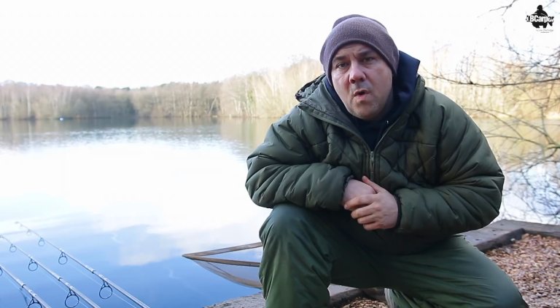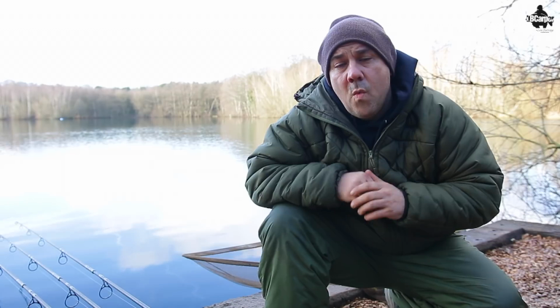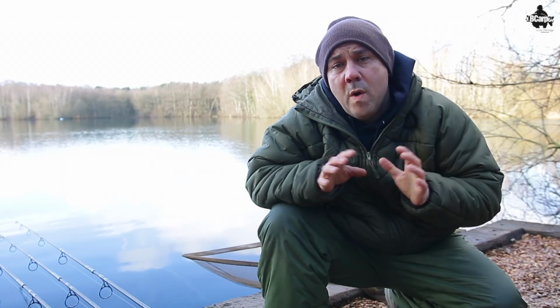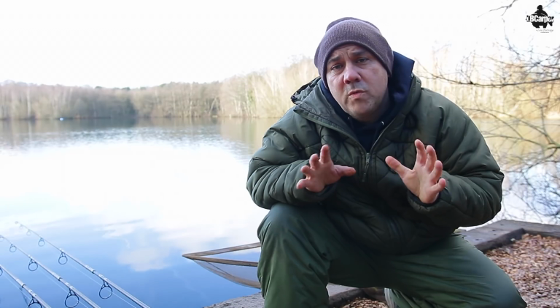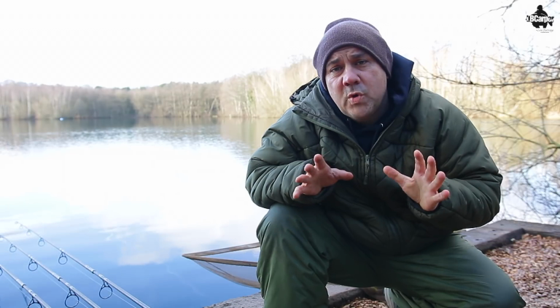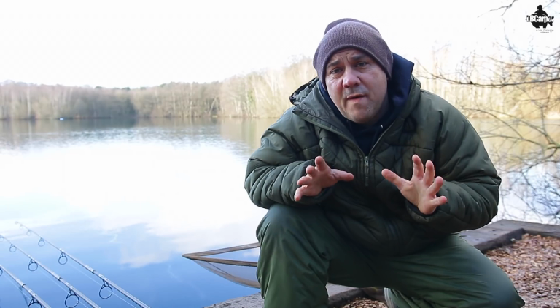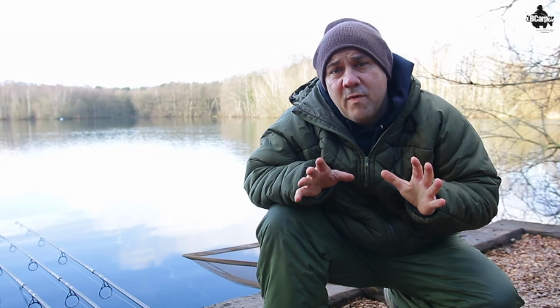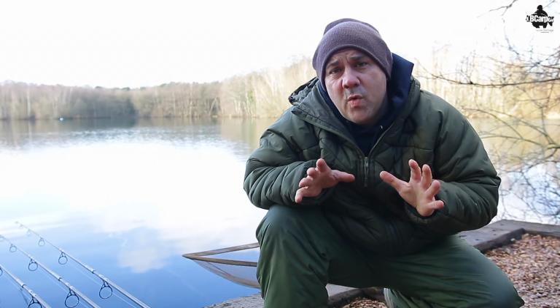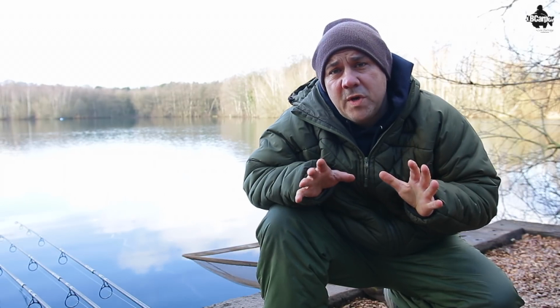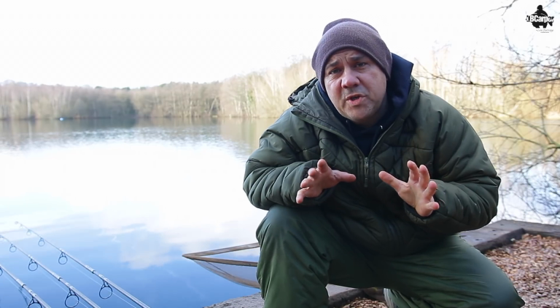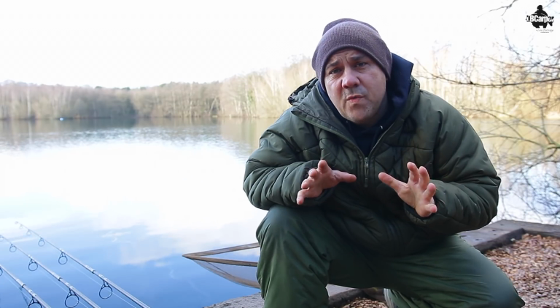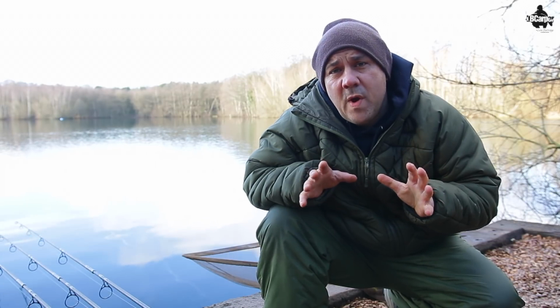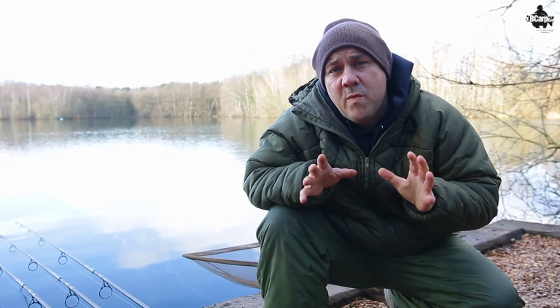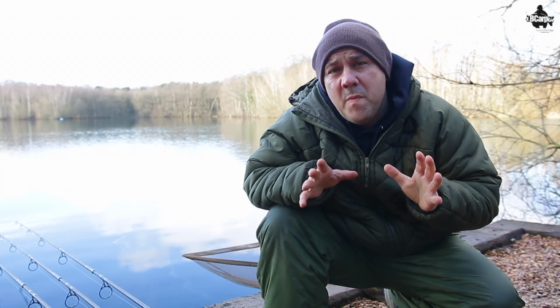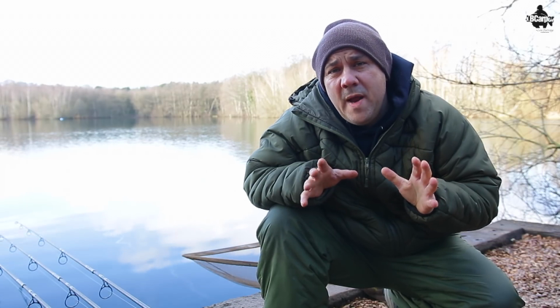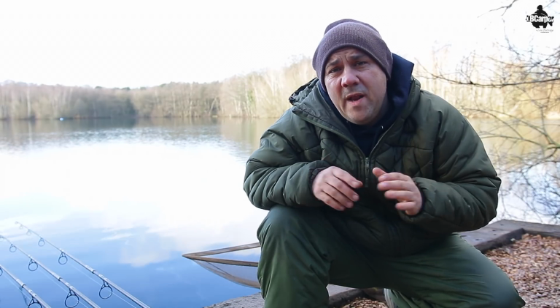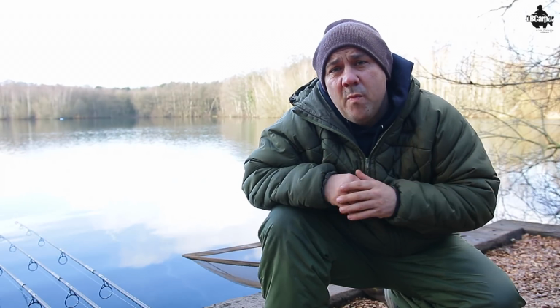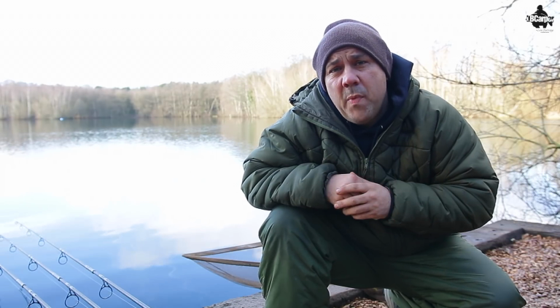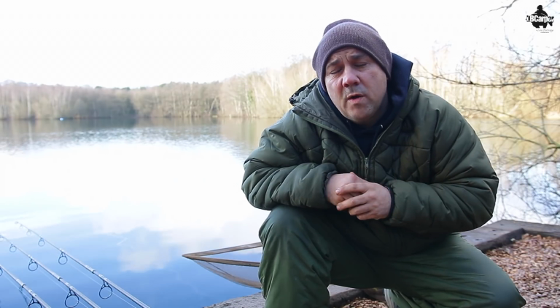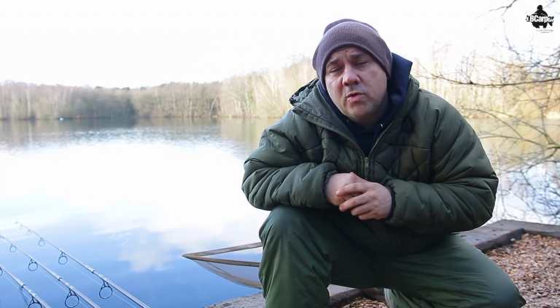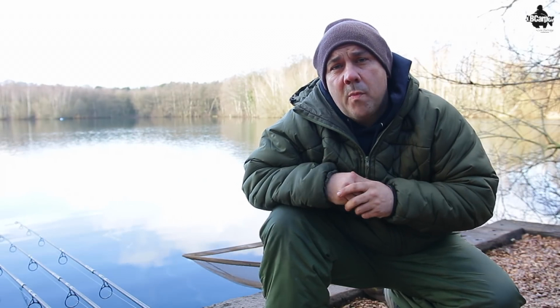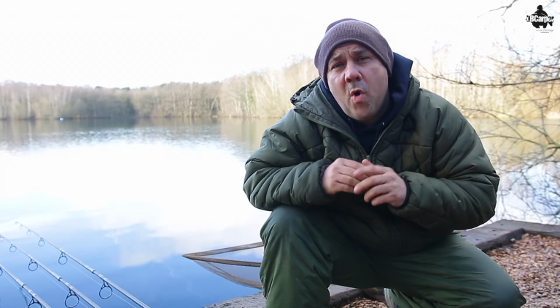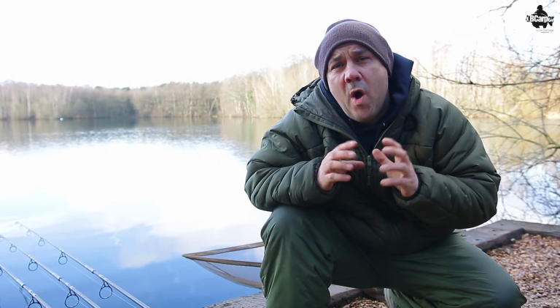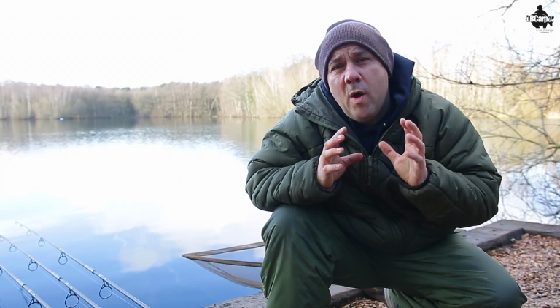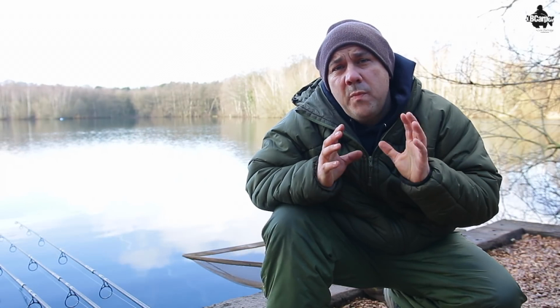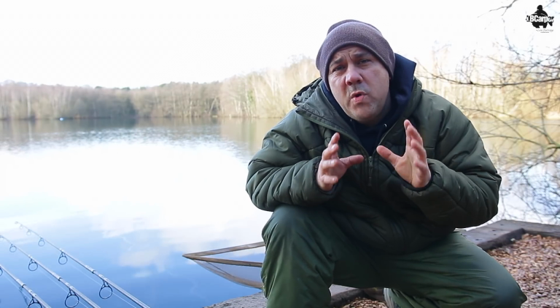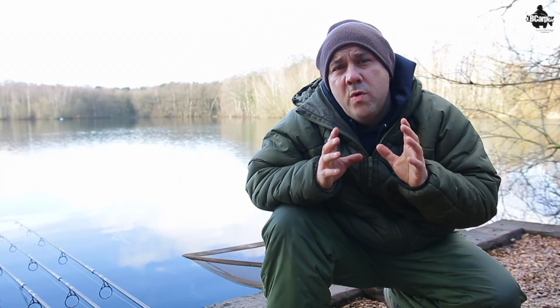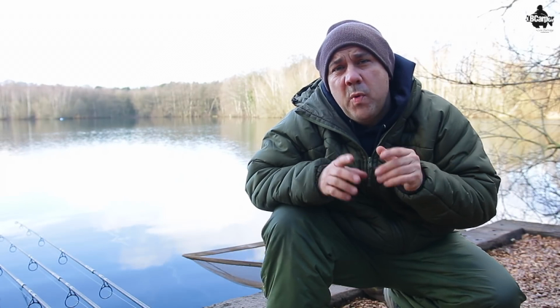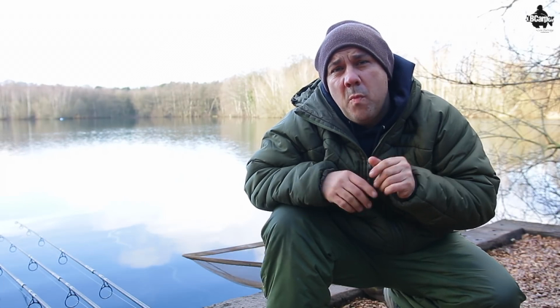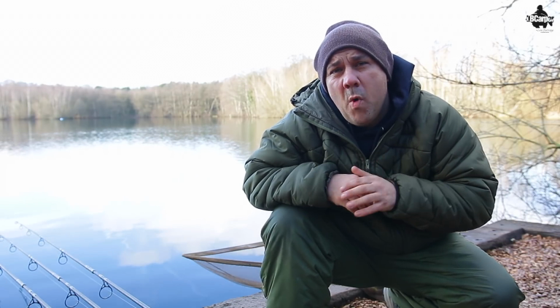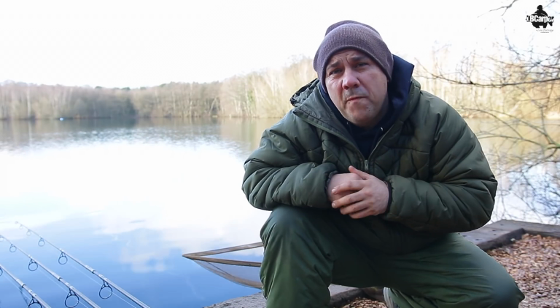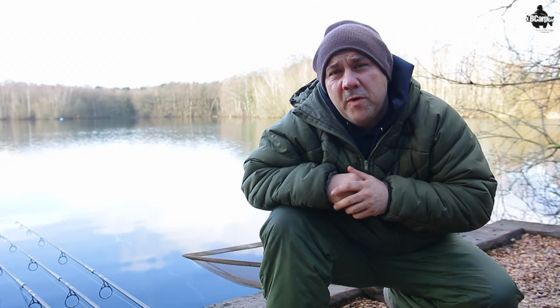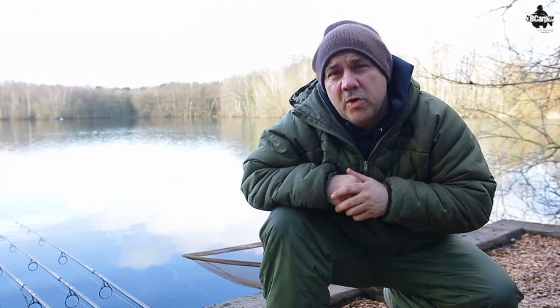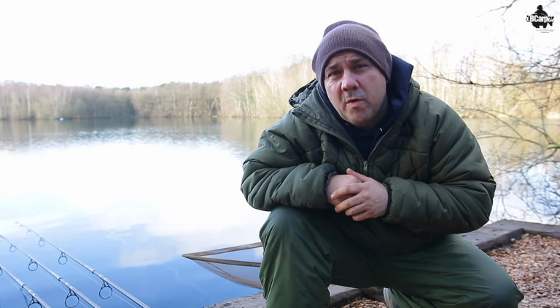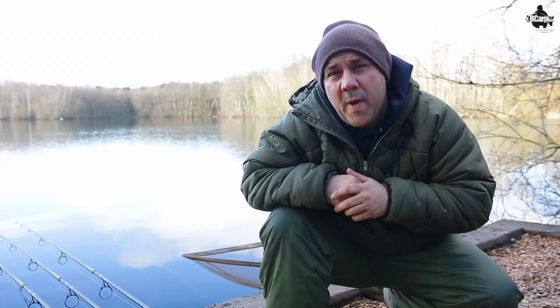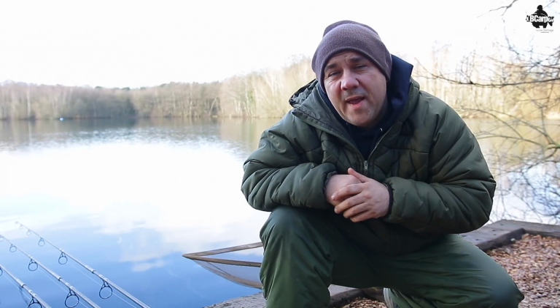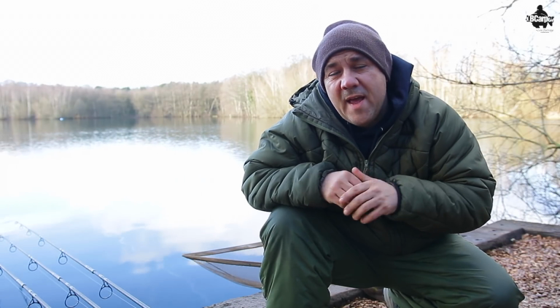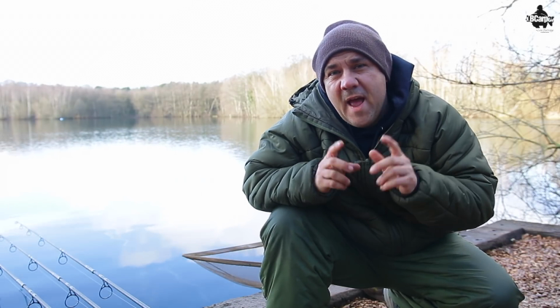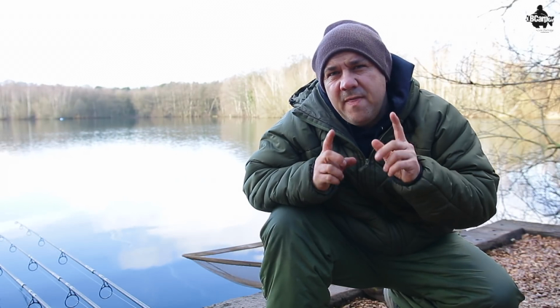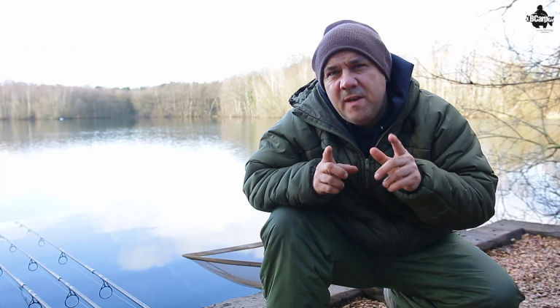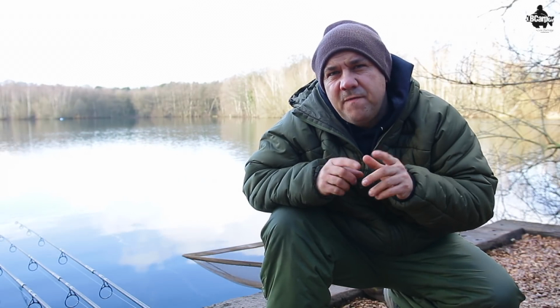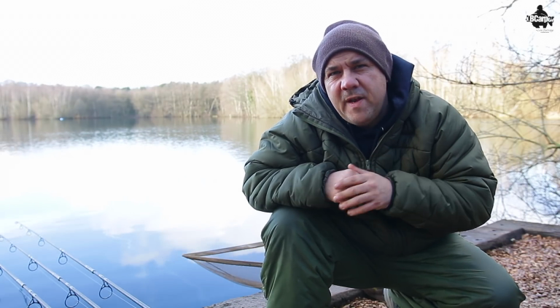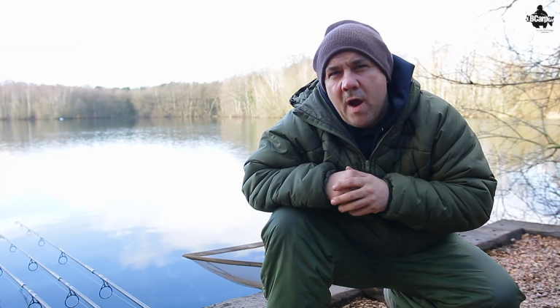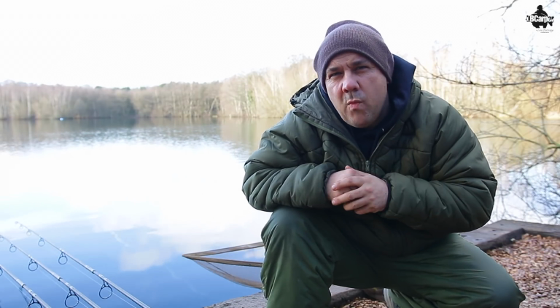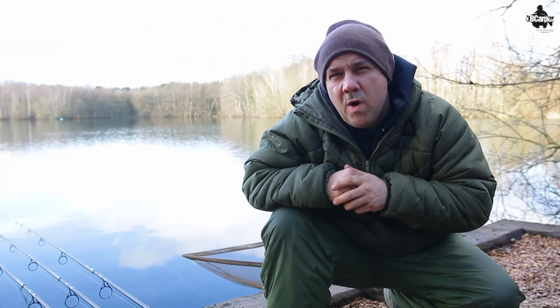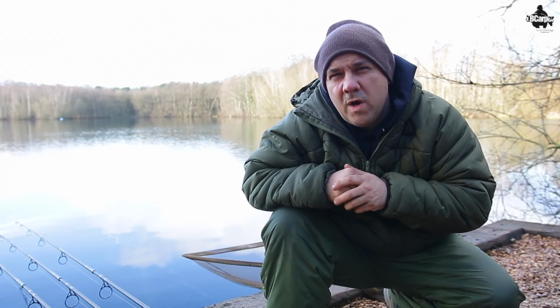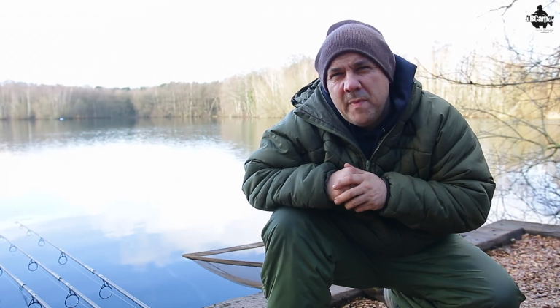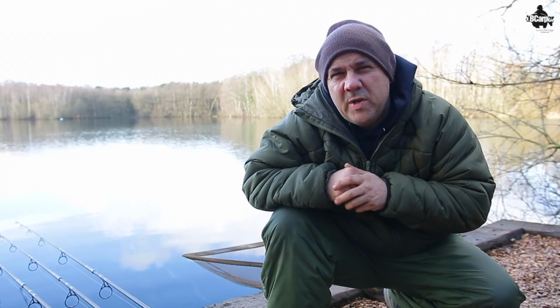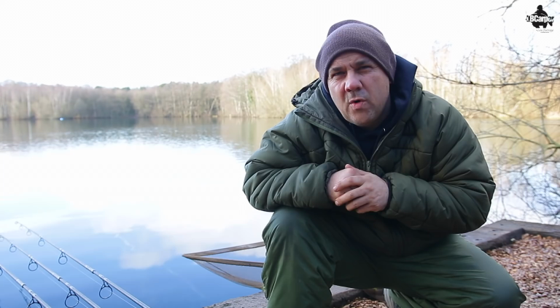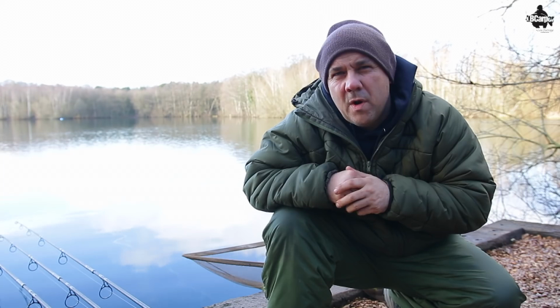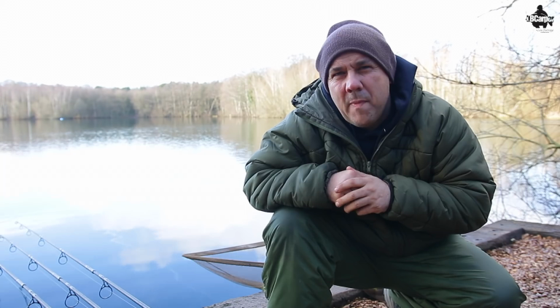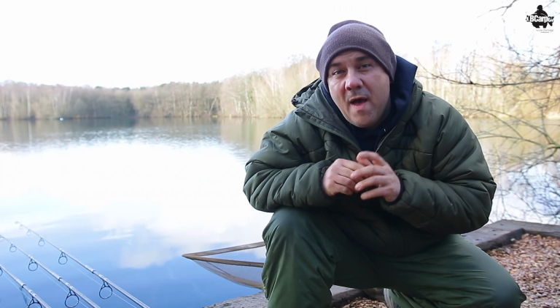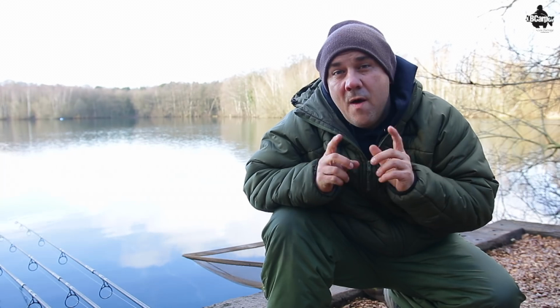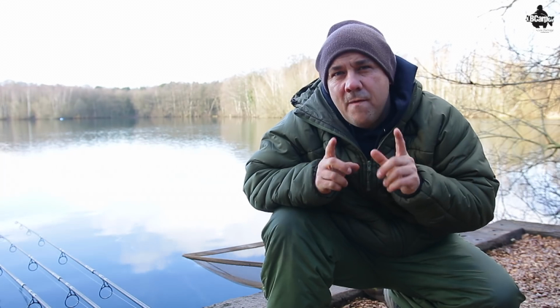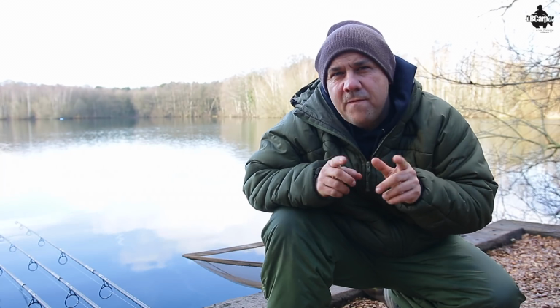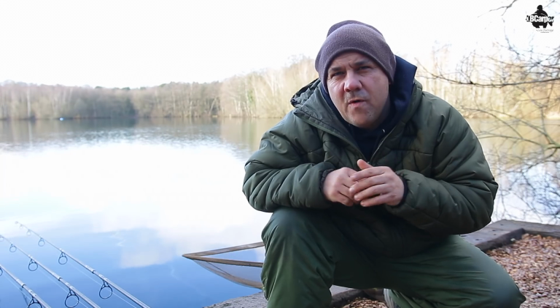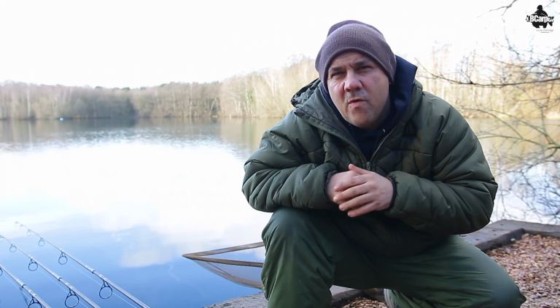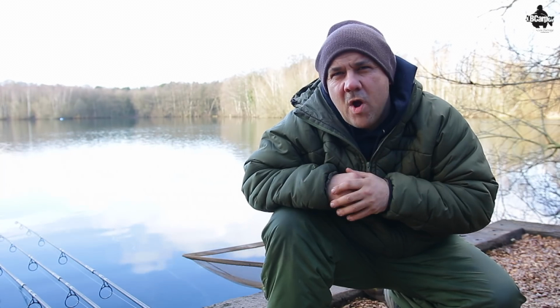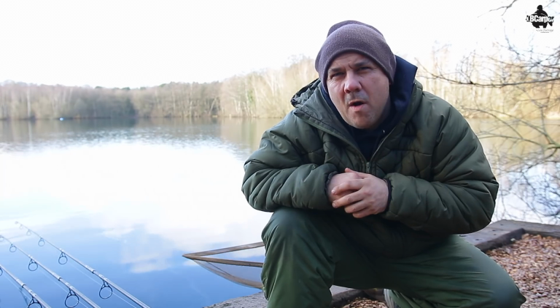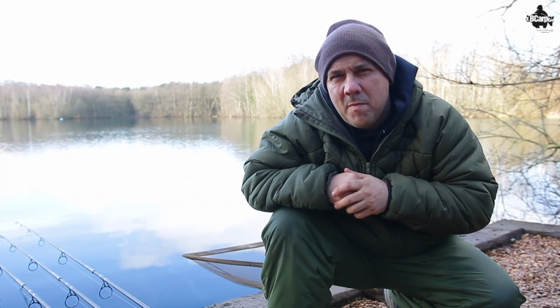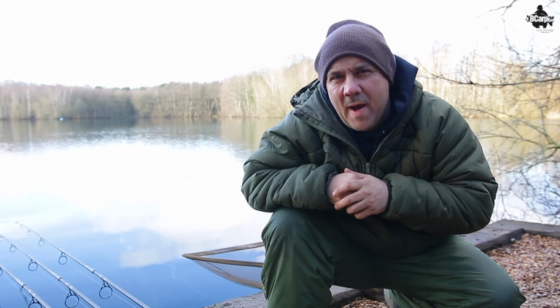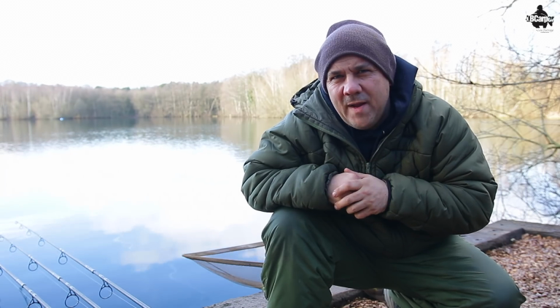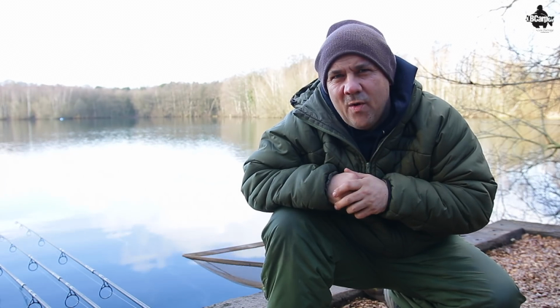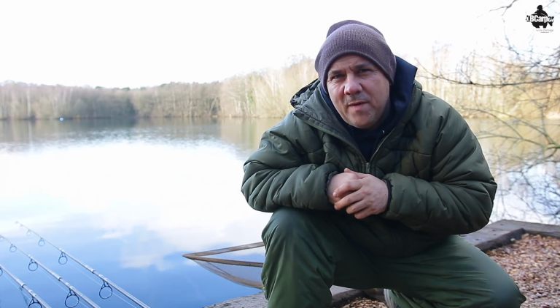Welcome to another Question of the Week with me, Leon Bartrop, where I help you to put more fish on the bank. In this video, we're going to be talking about Fluorocarbon Mainline.